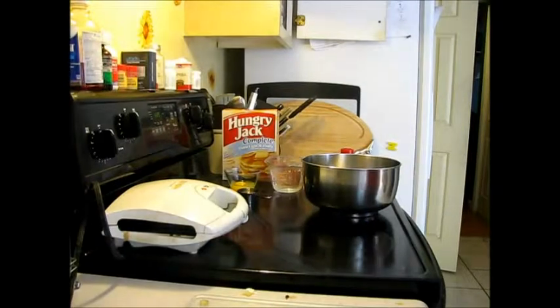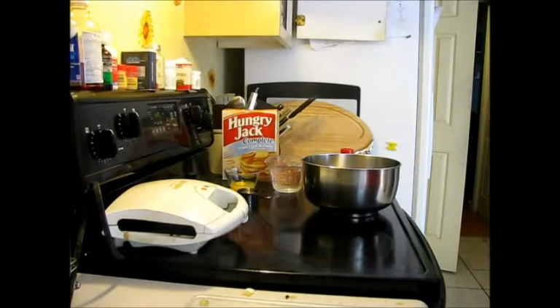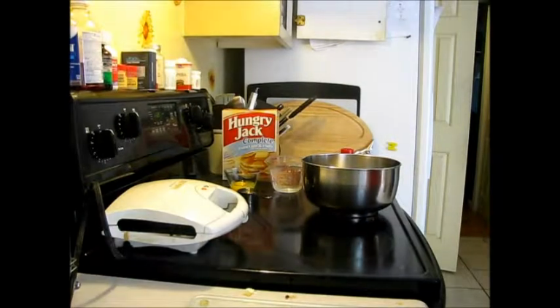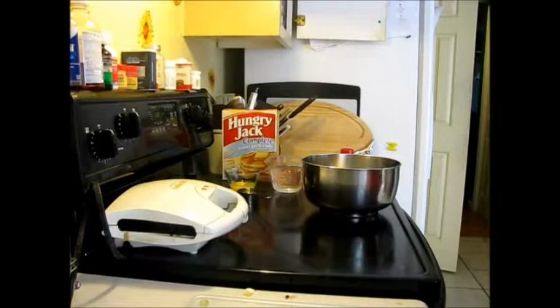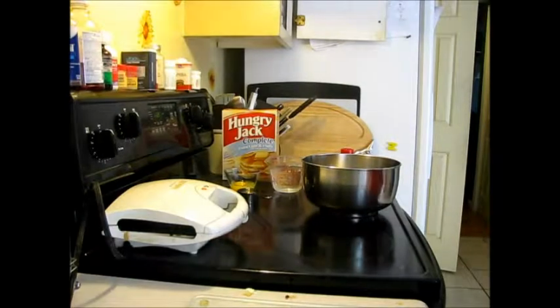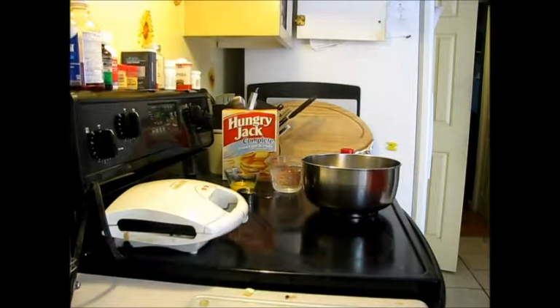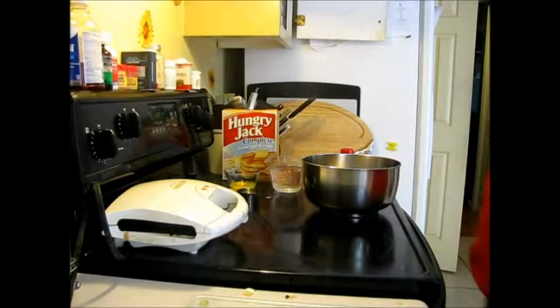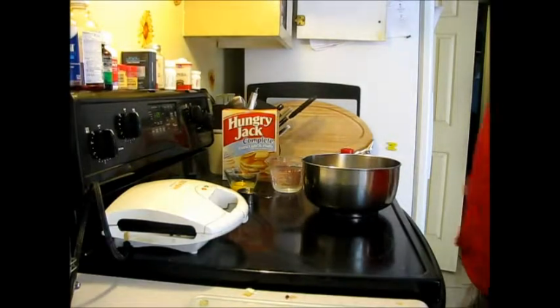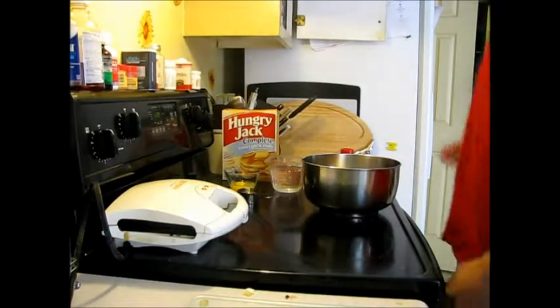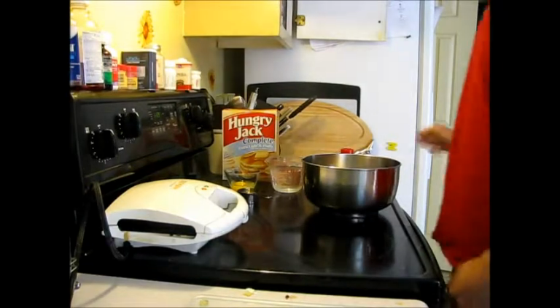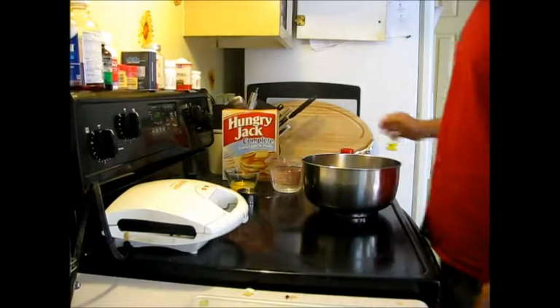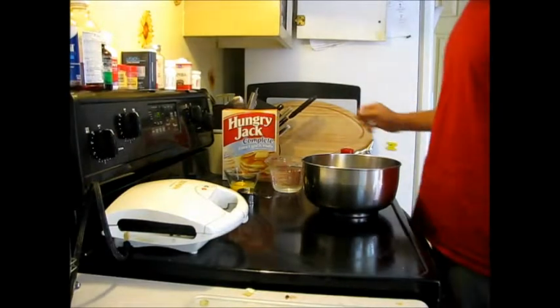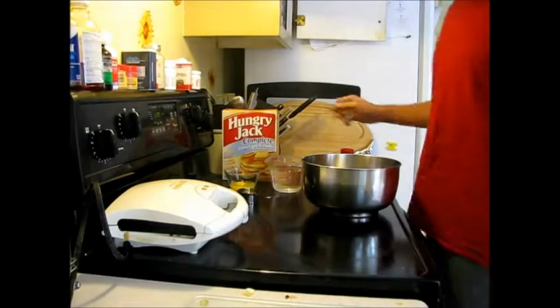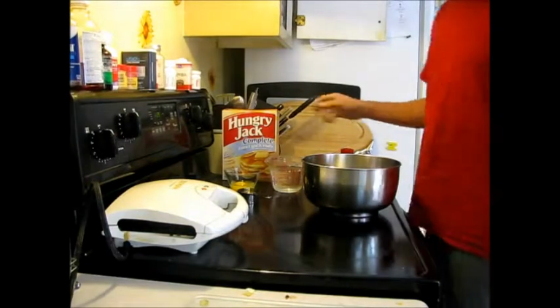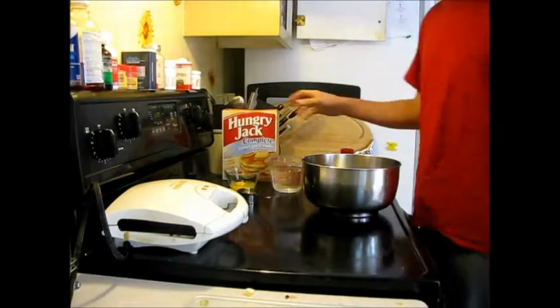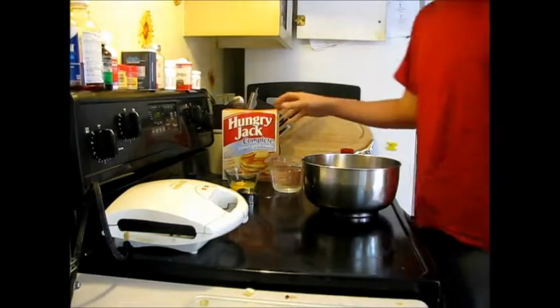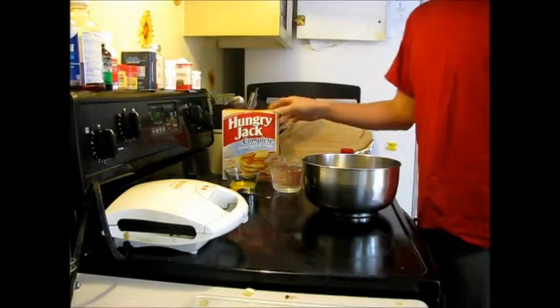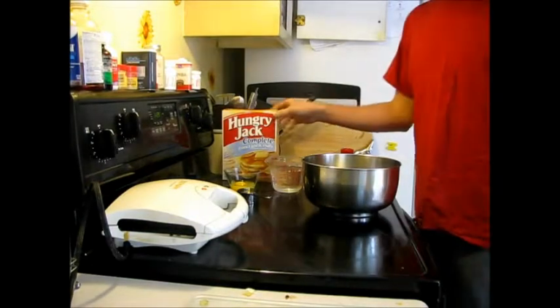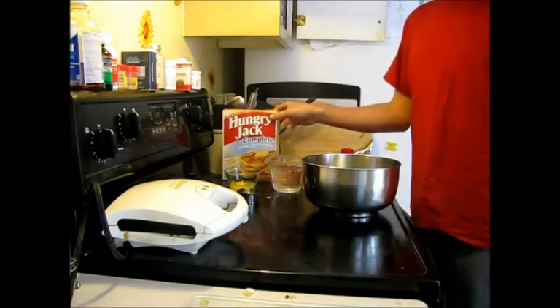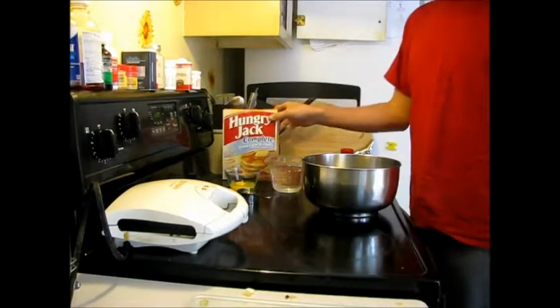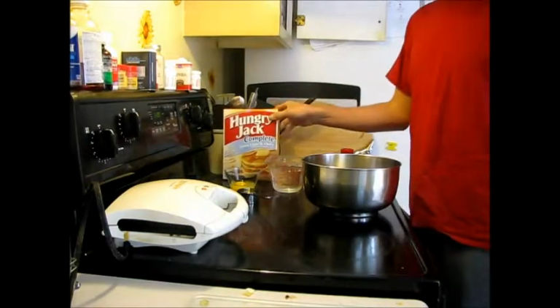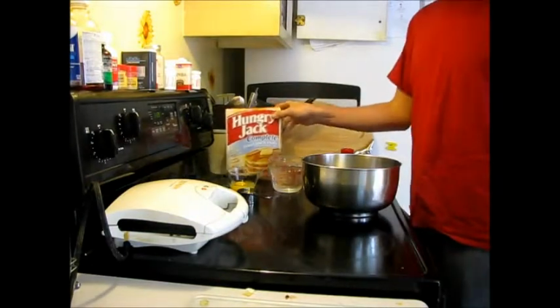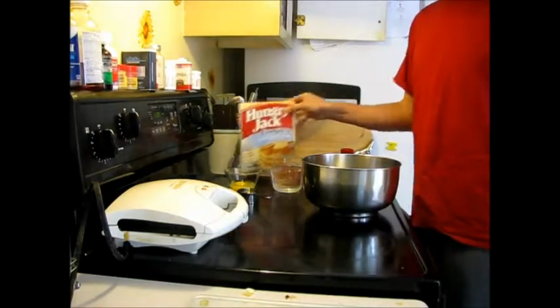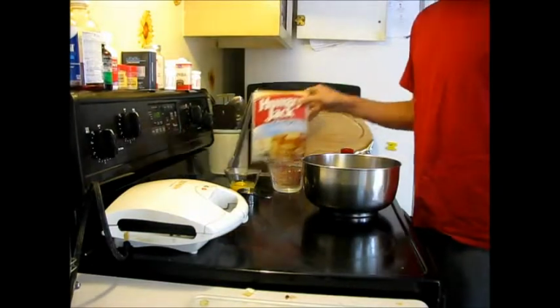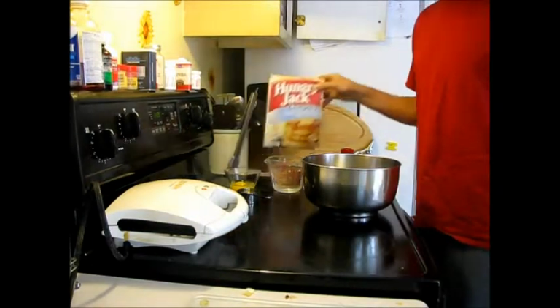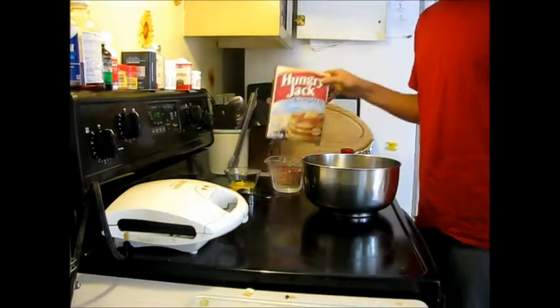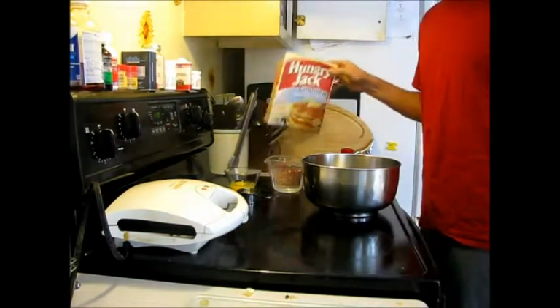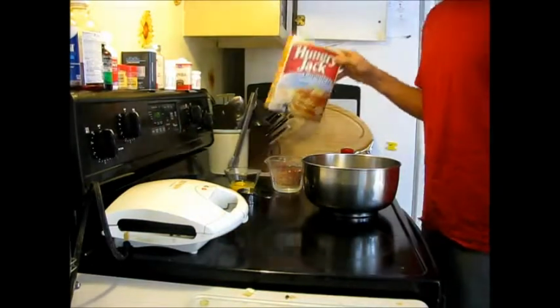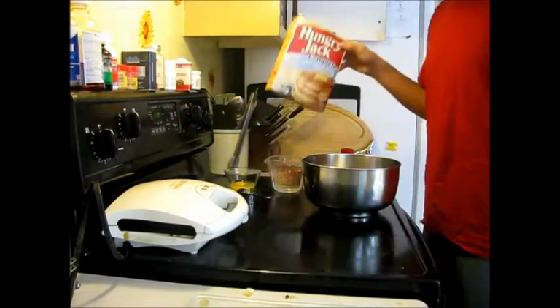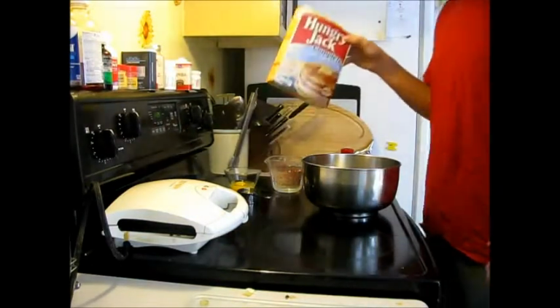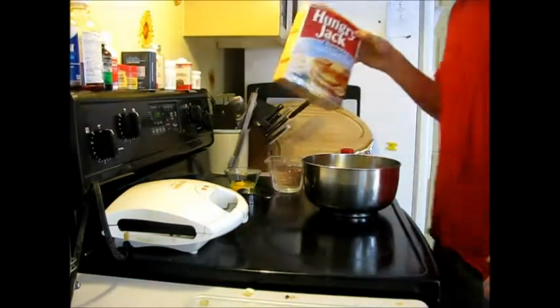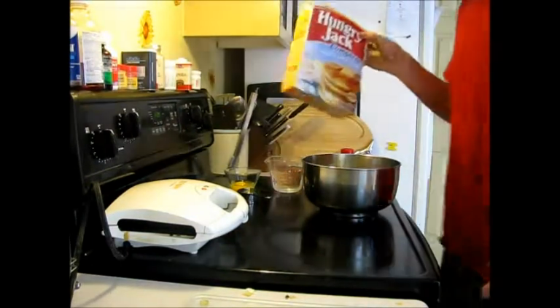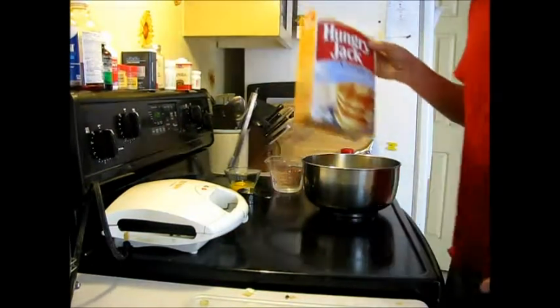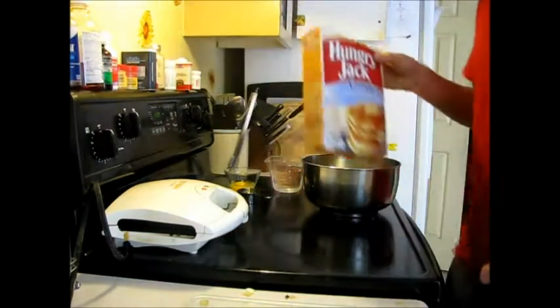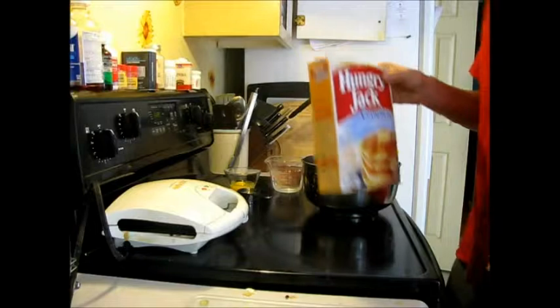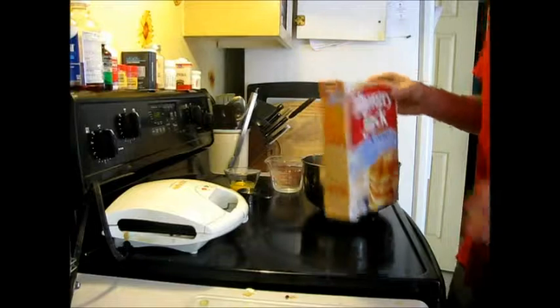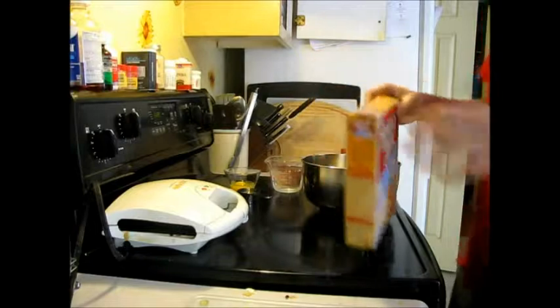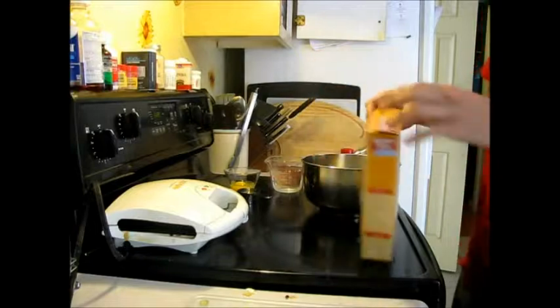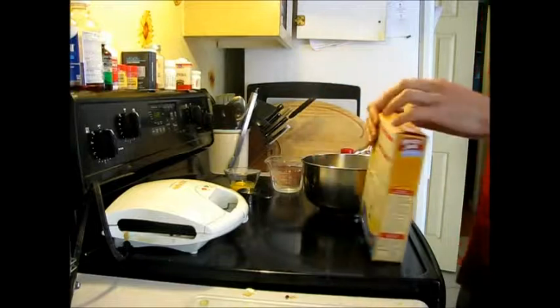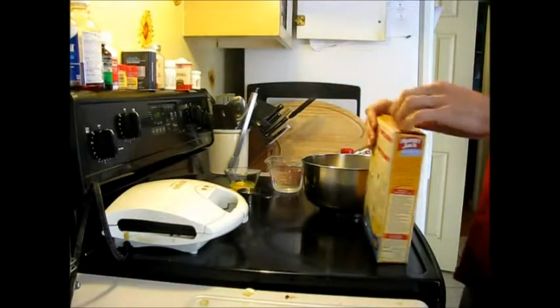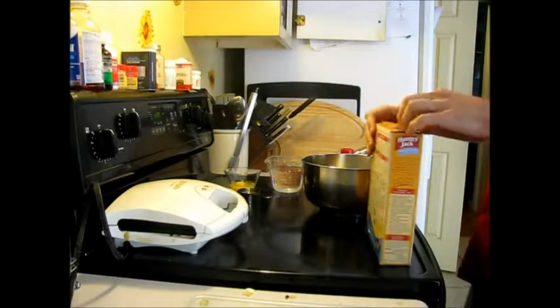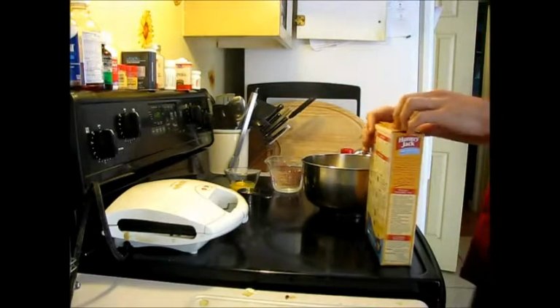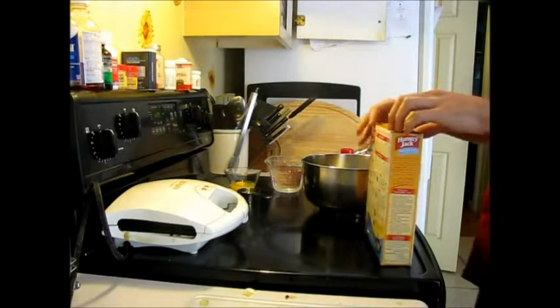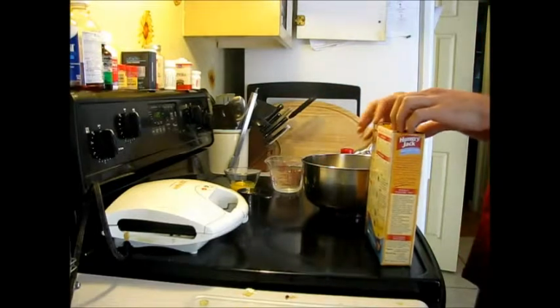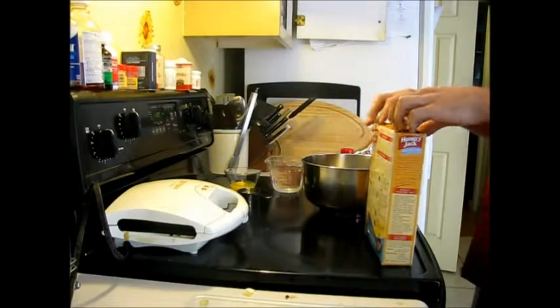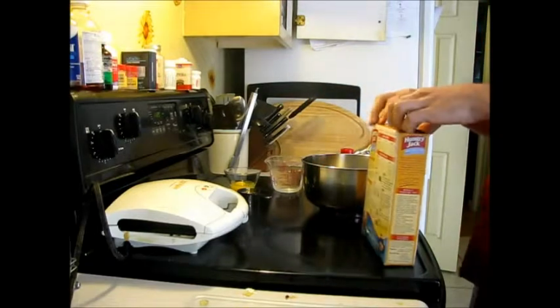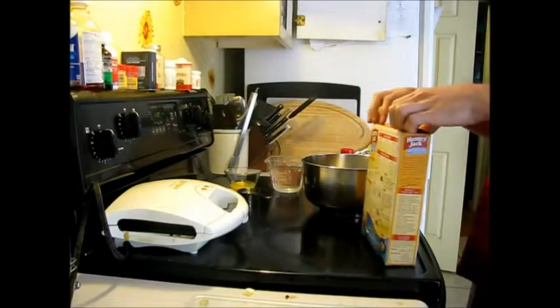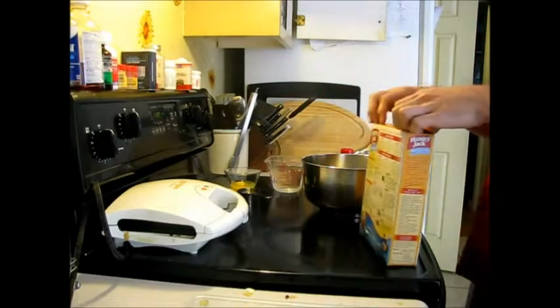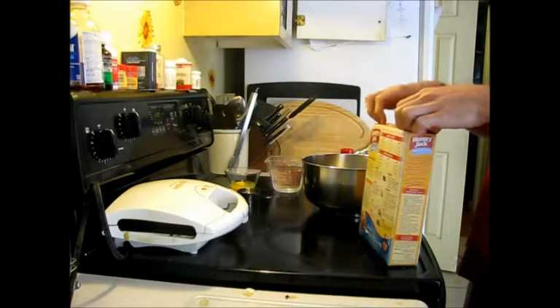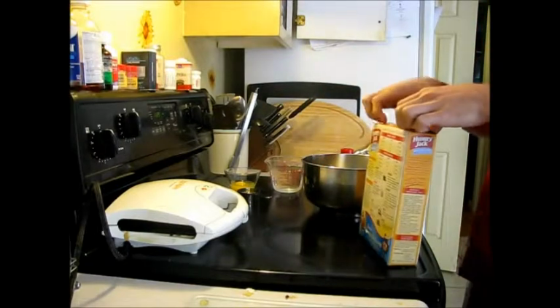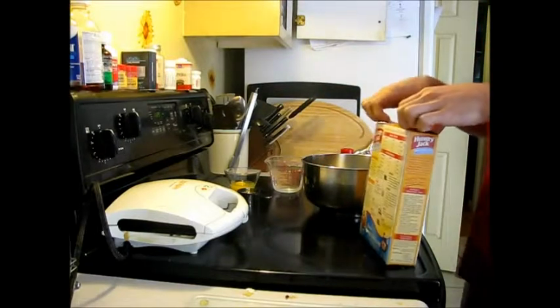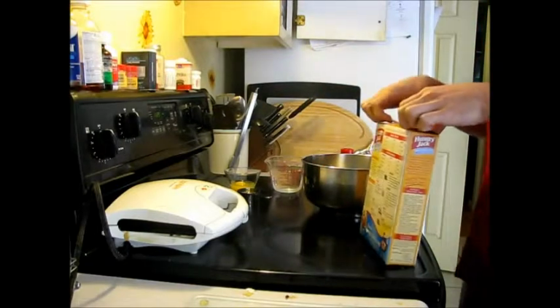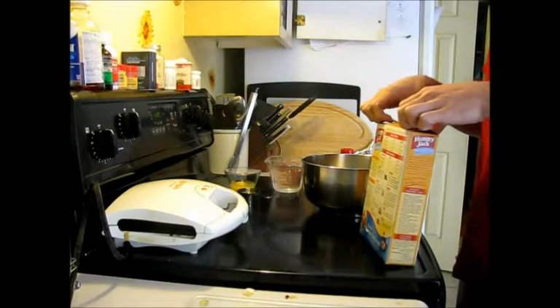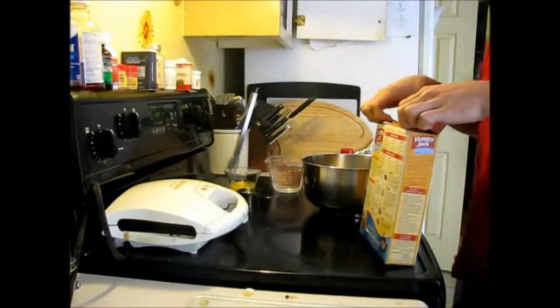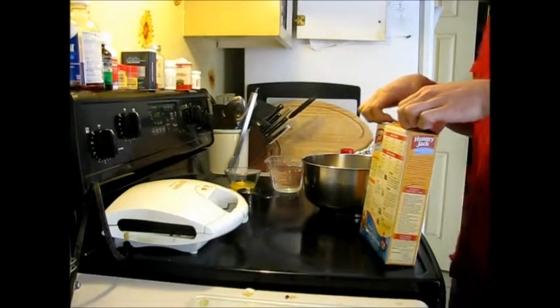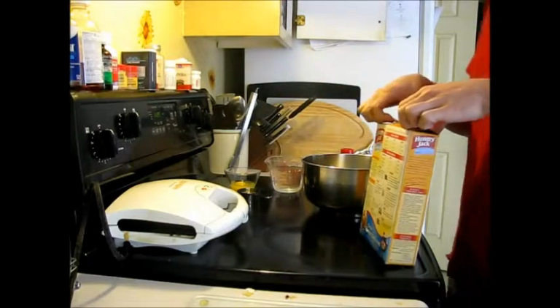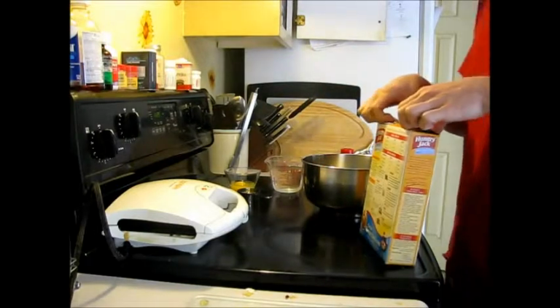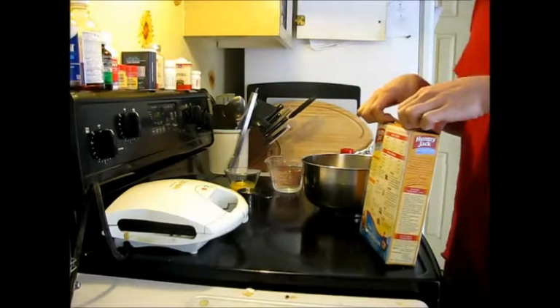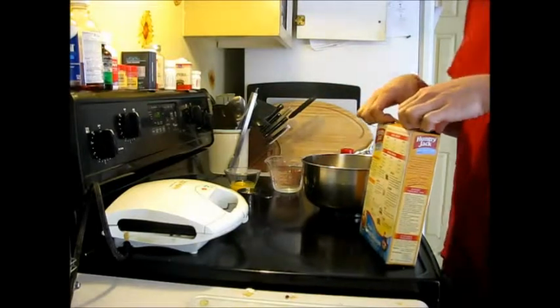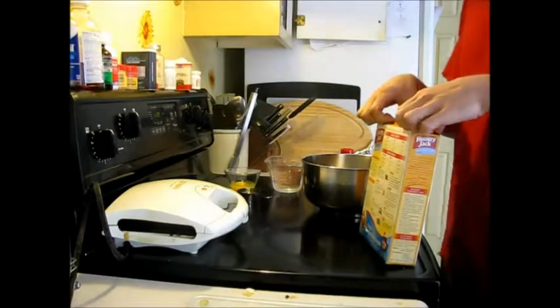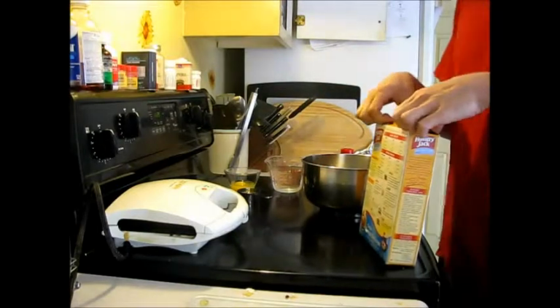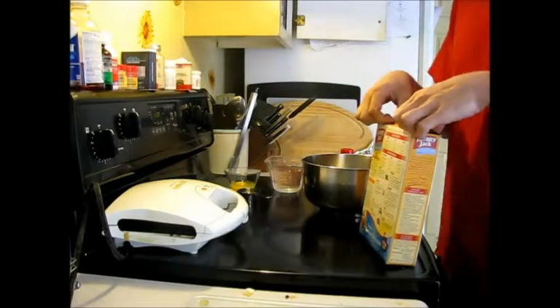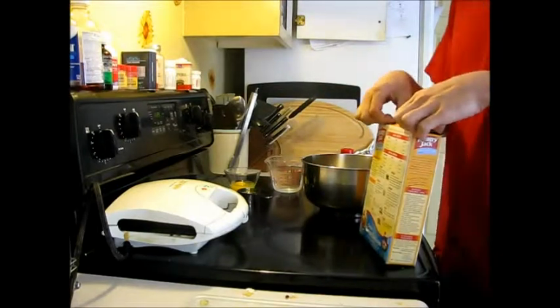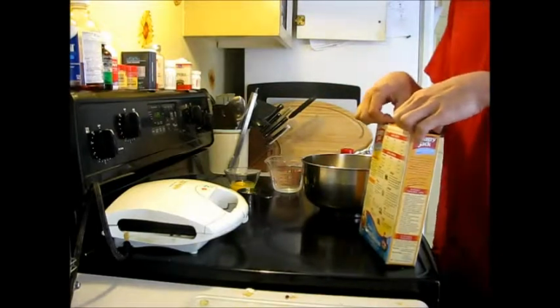Hello YouTube, this is John Friend. Today we're going to be making Cinnamon Vanilla Lomla Sticks.